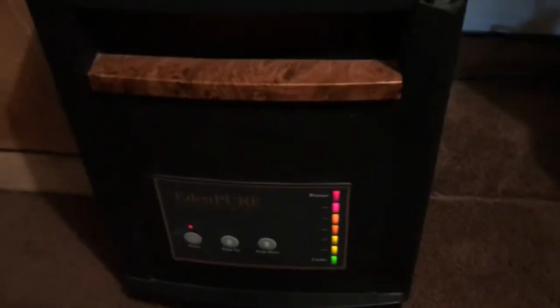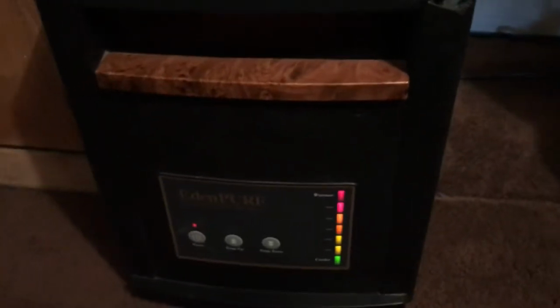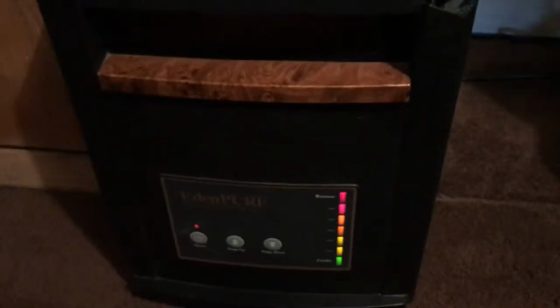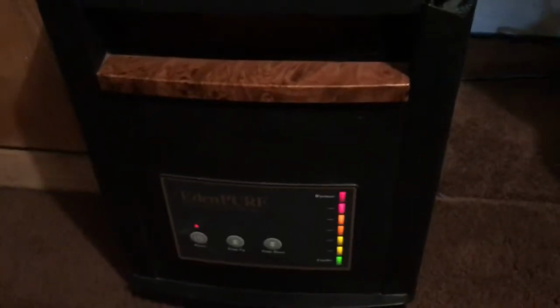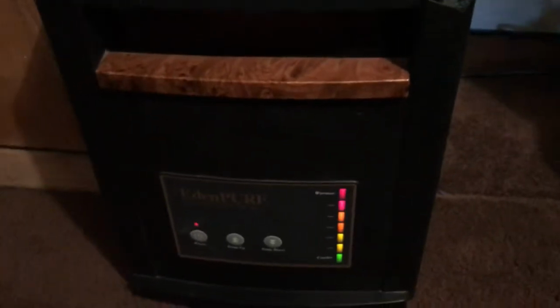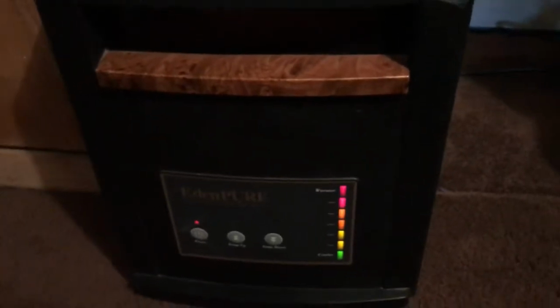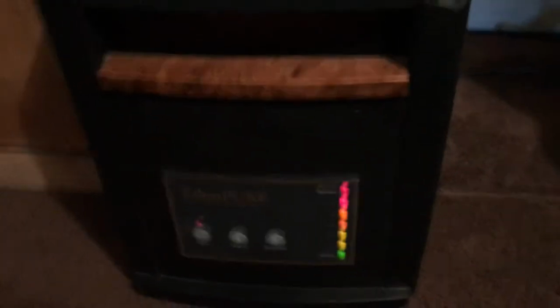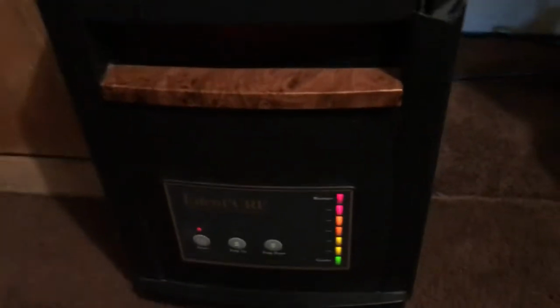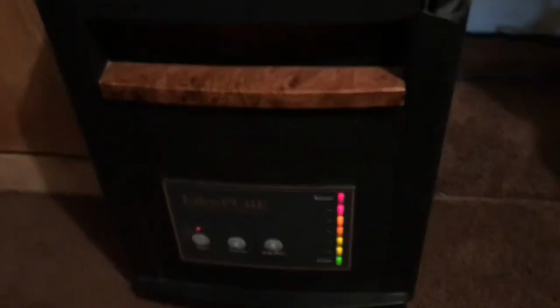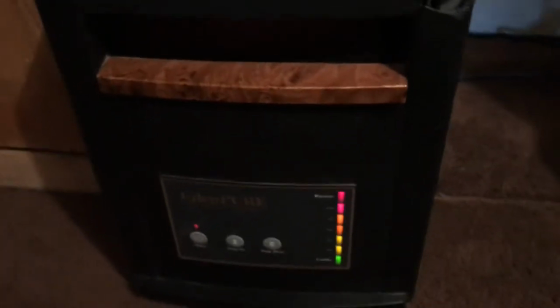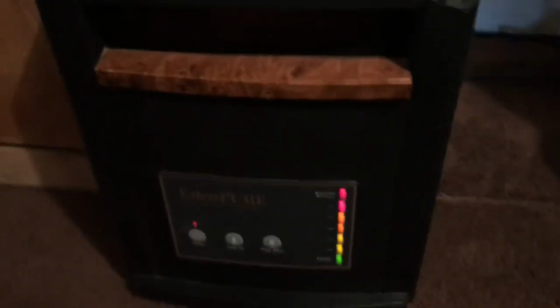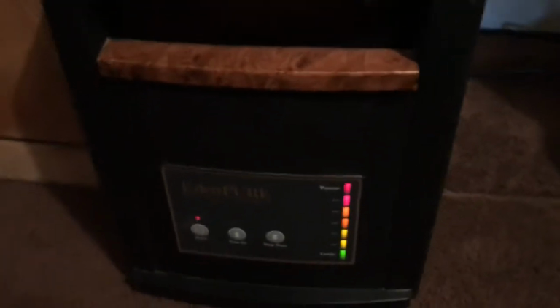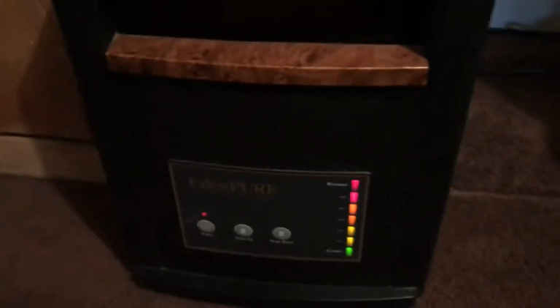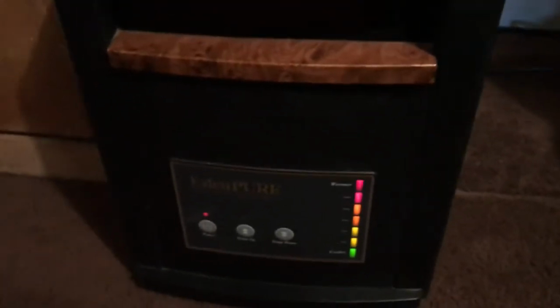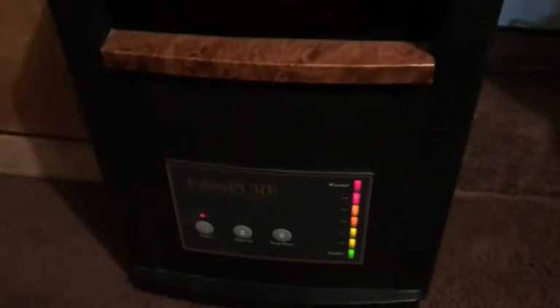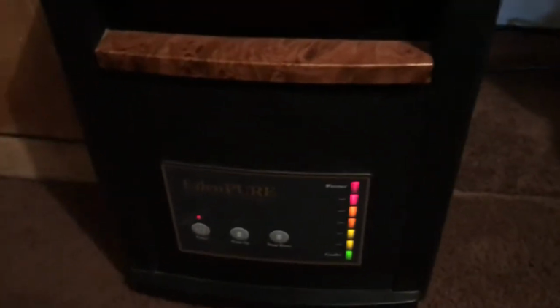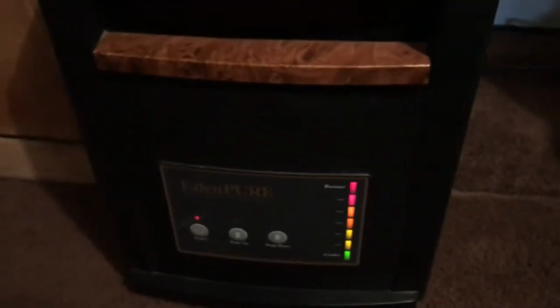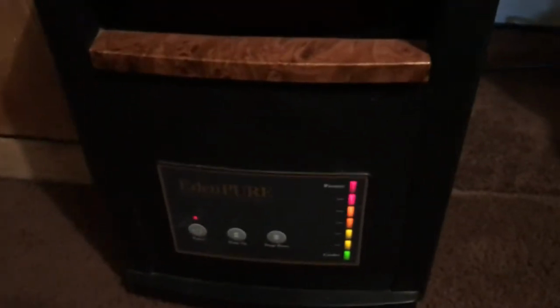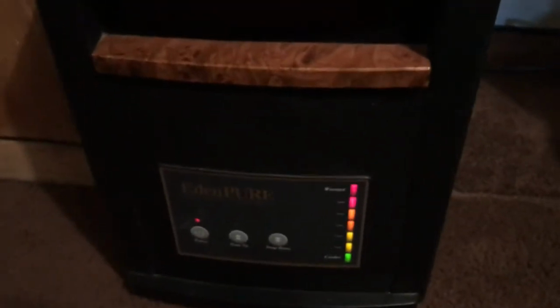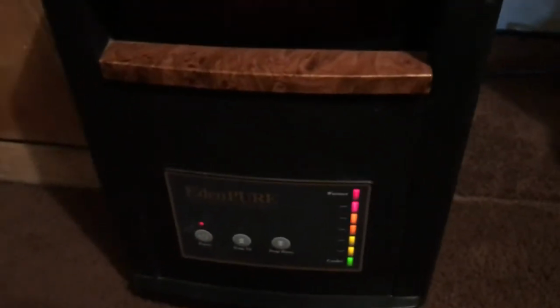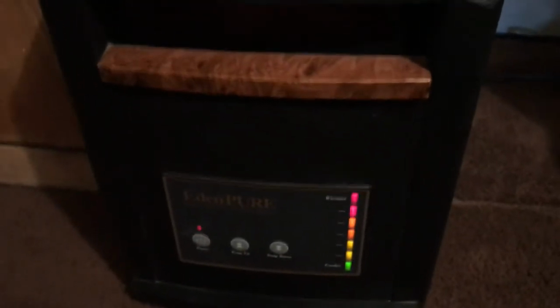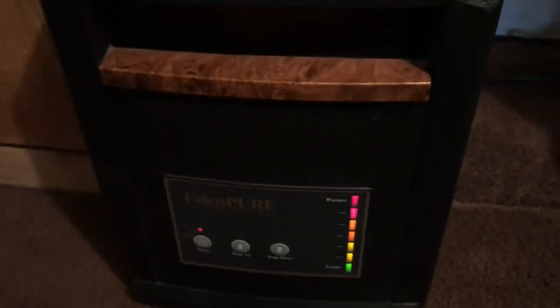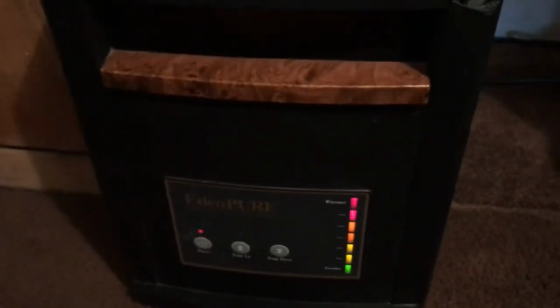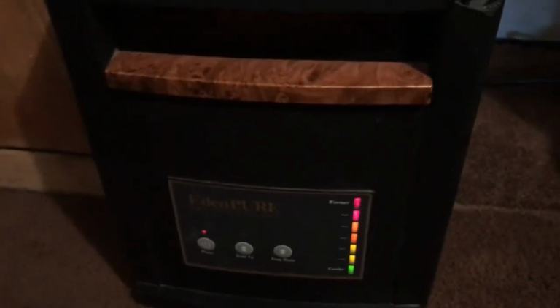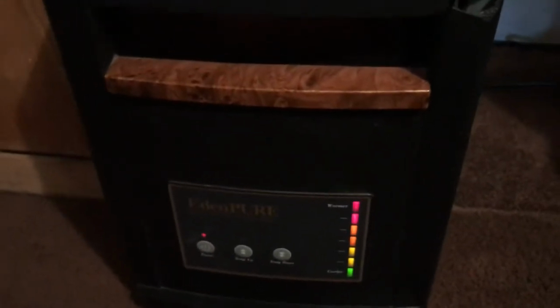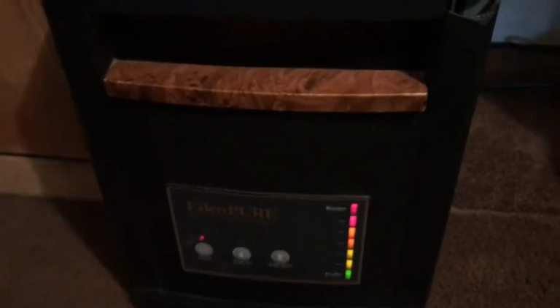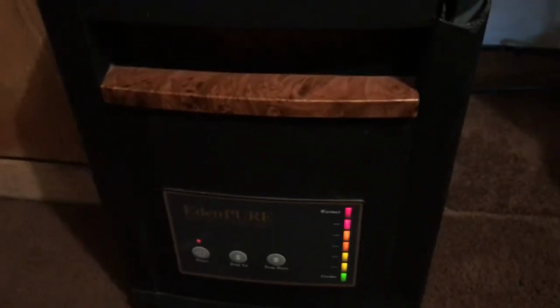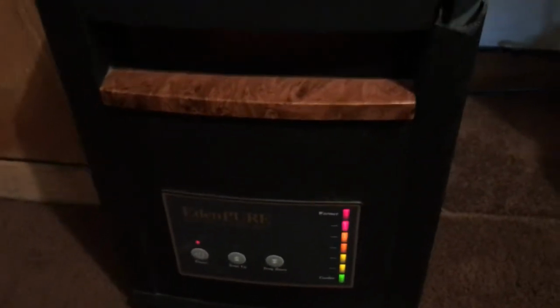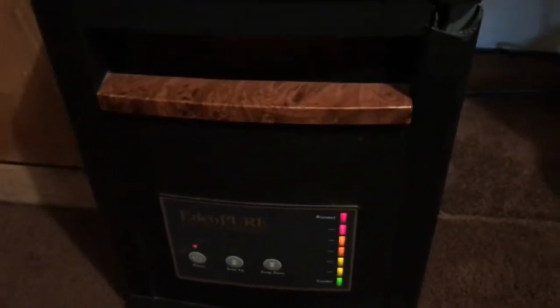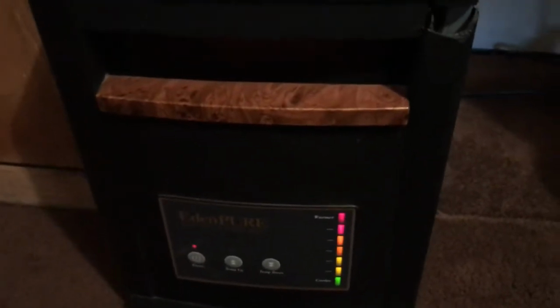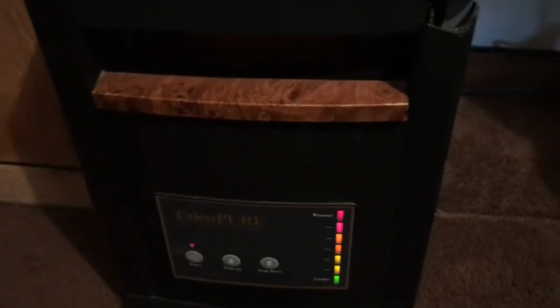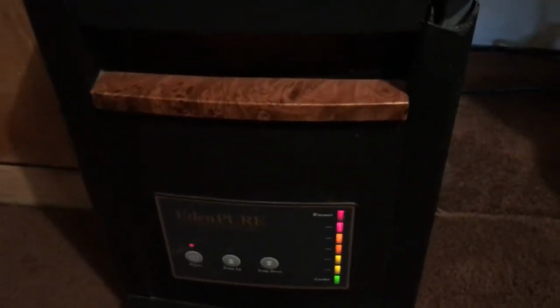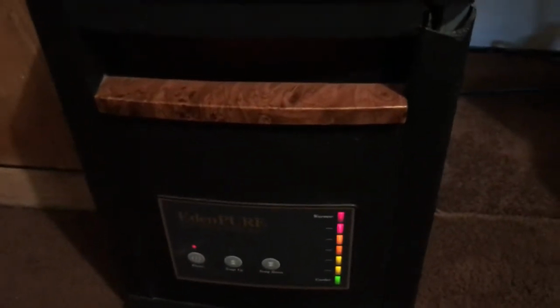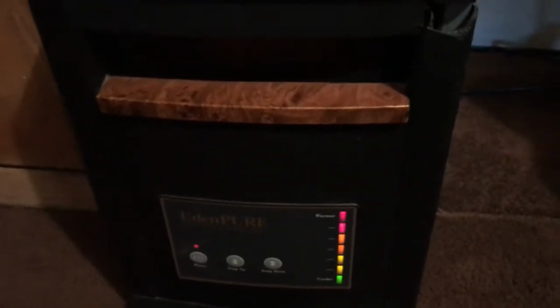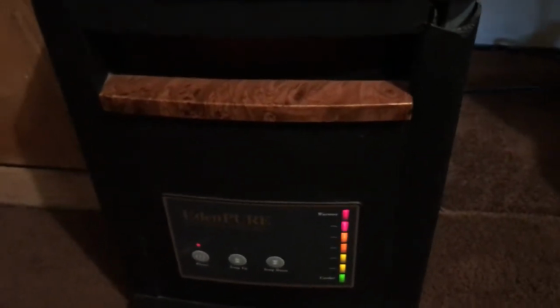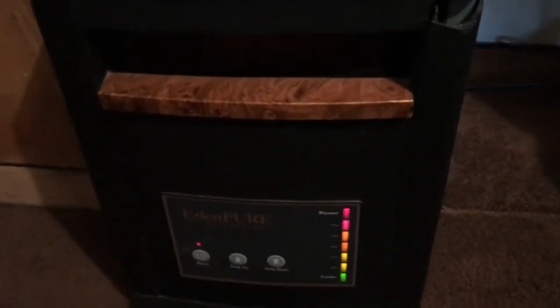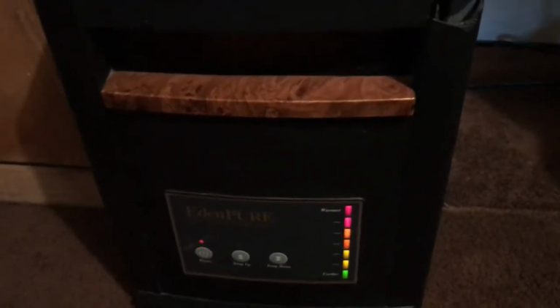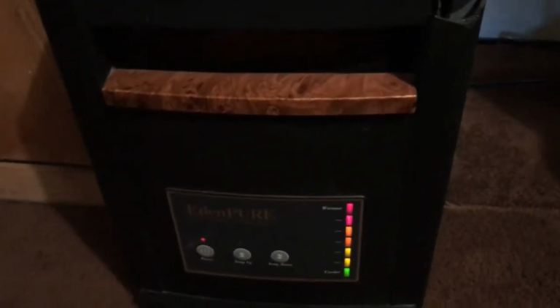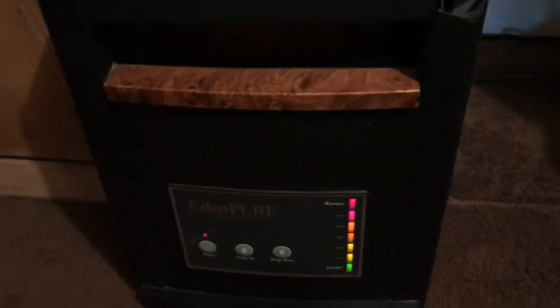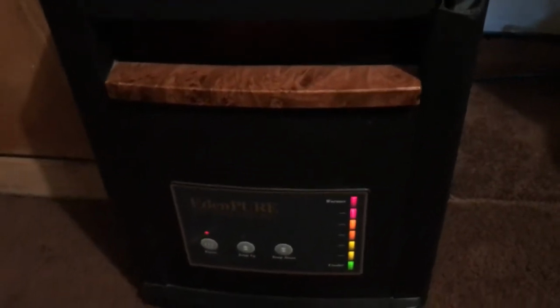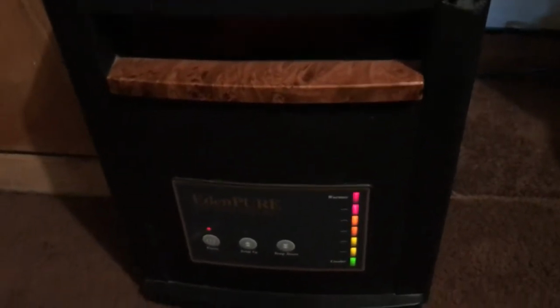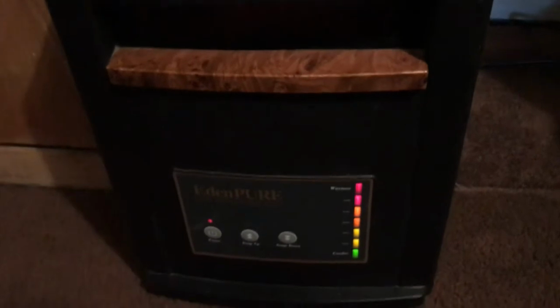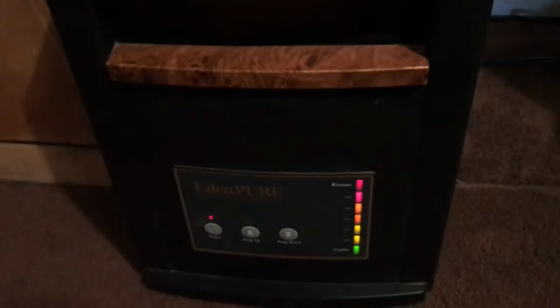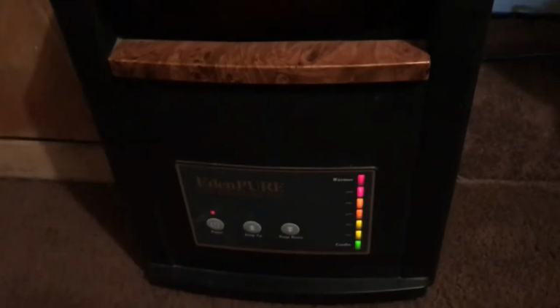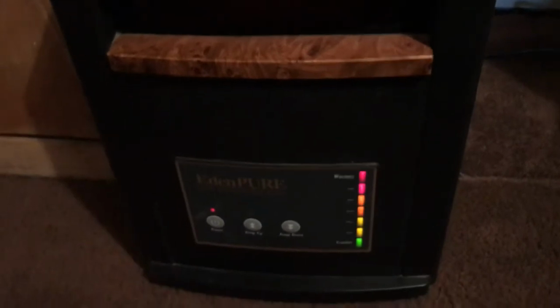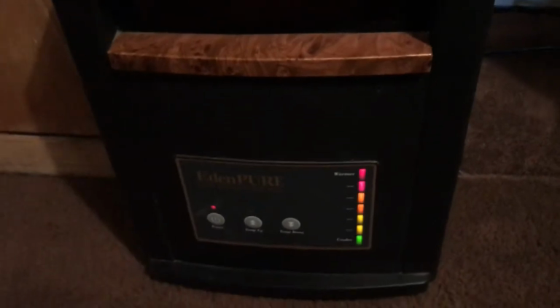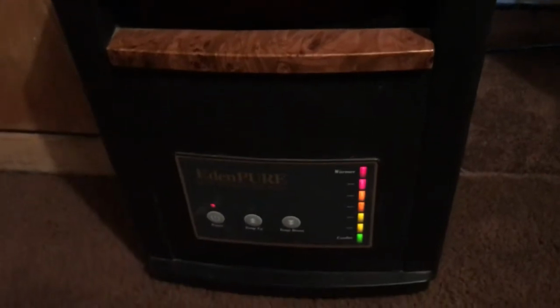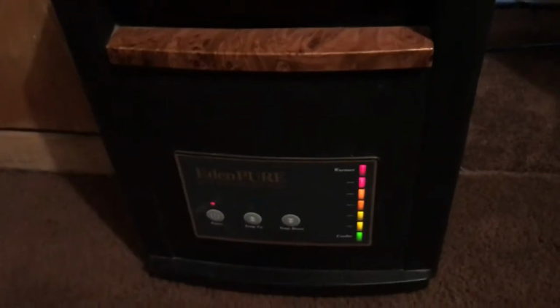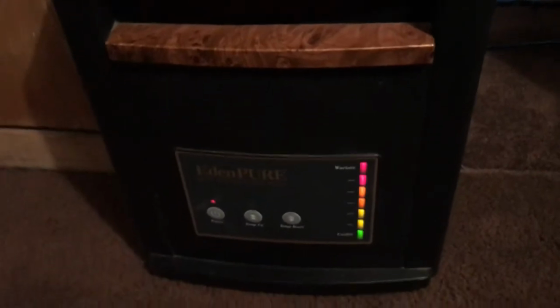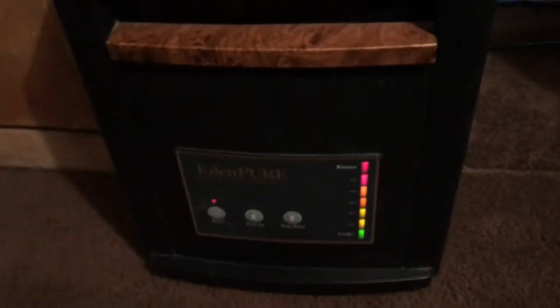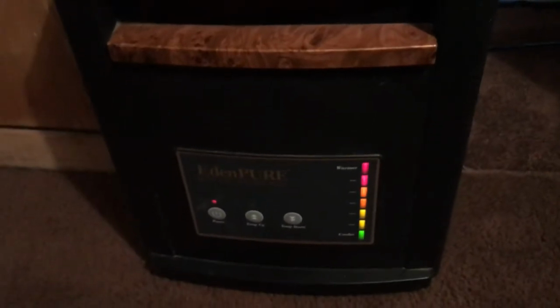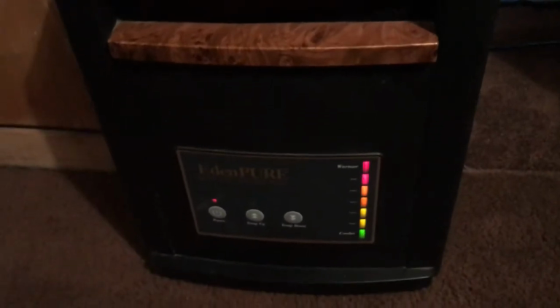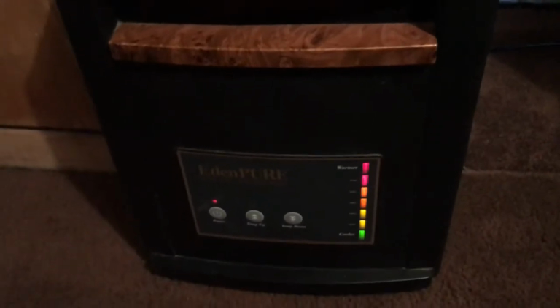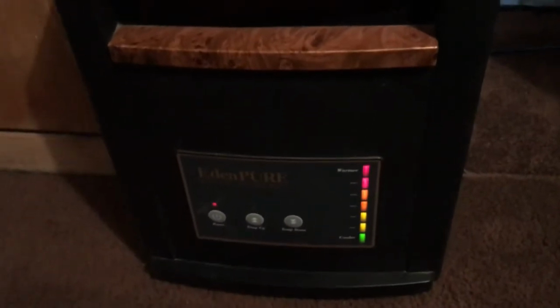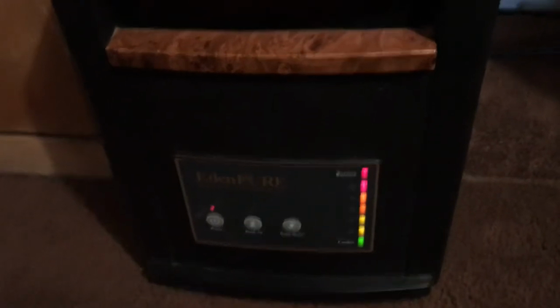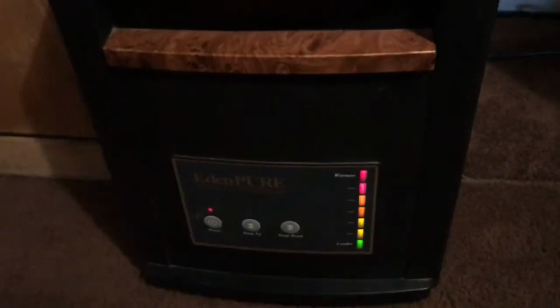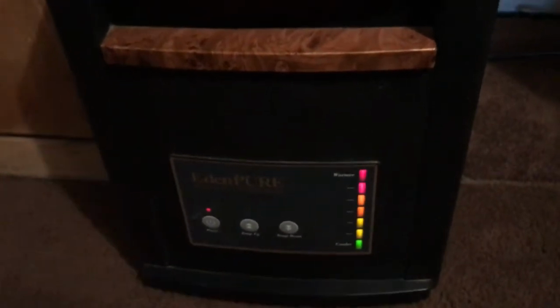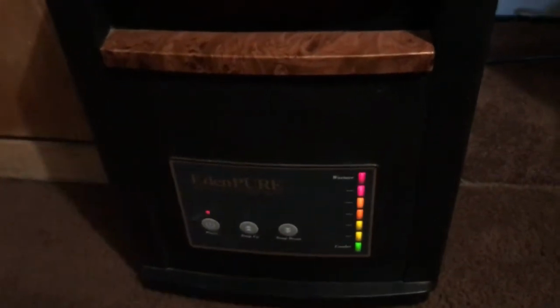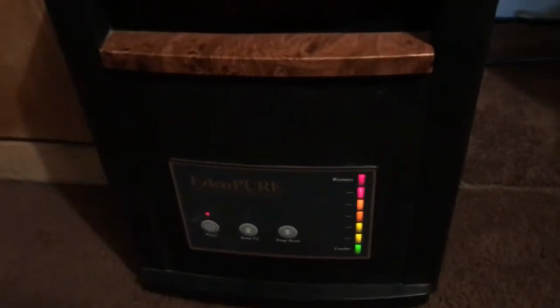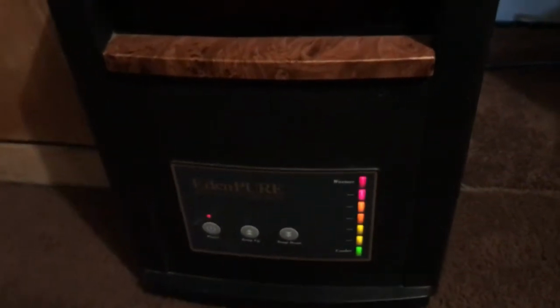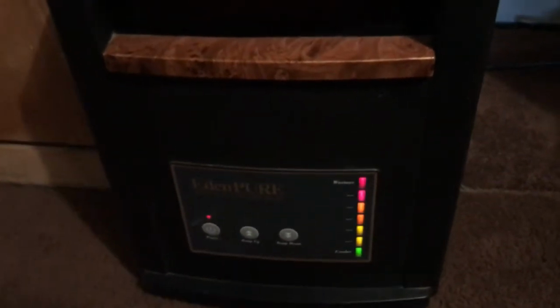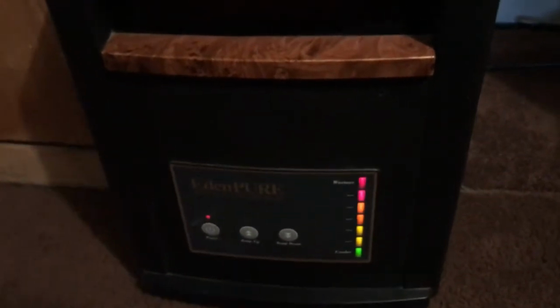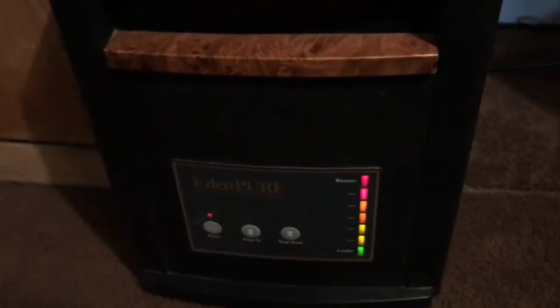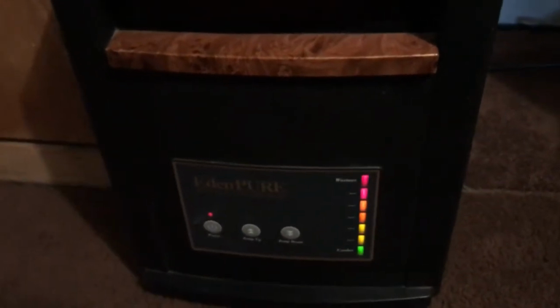I'll do this little review on this Eden Pure 1000XL. It's a 1500 watt electric heater.